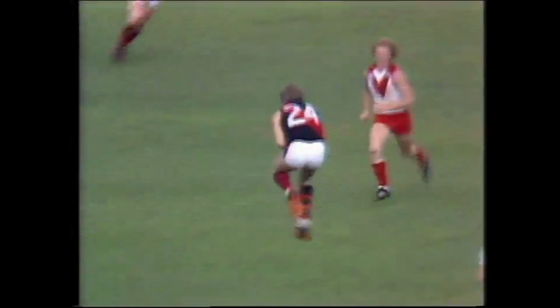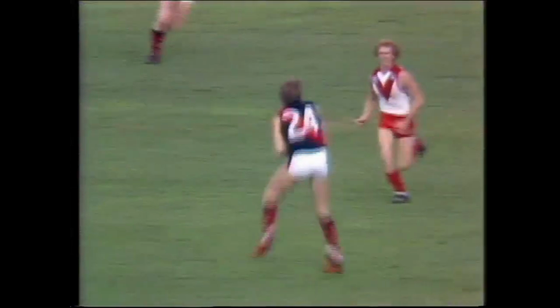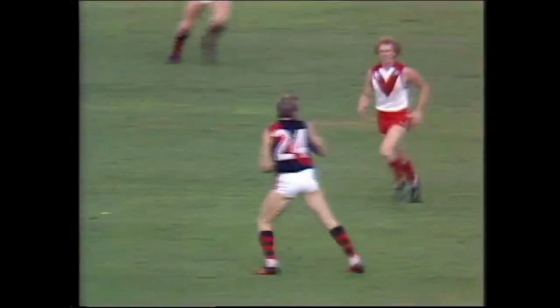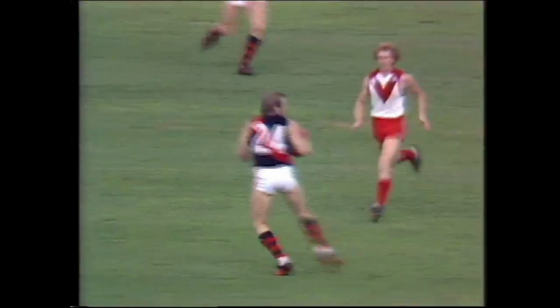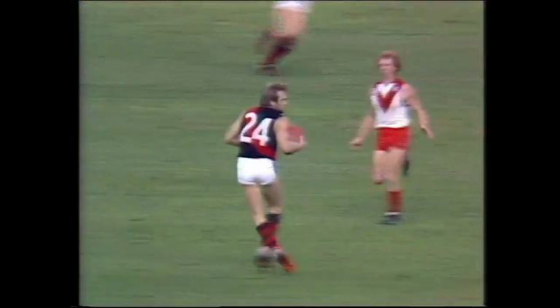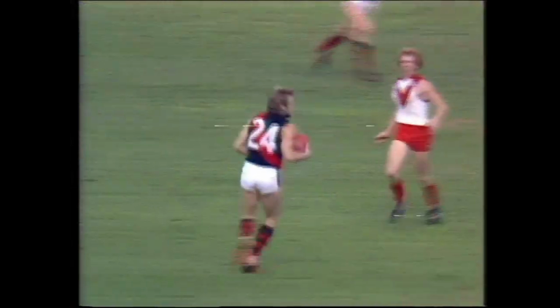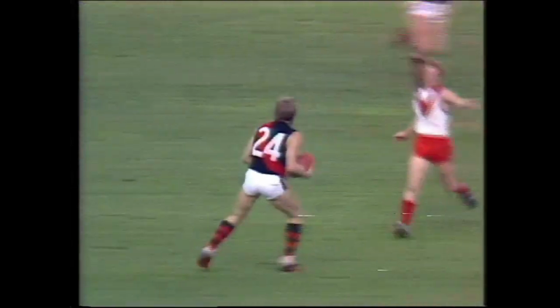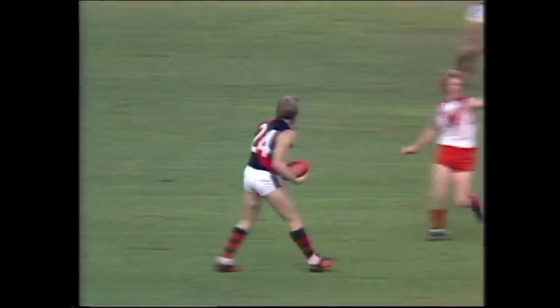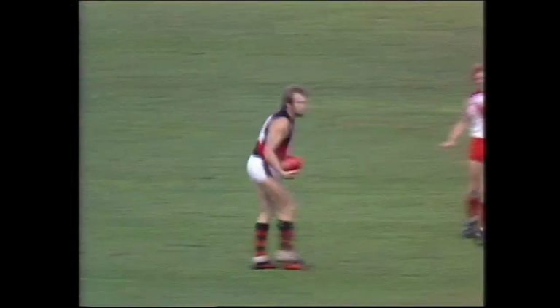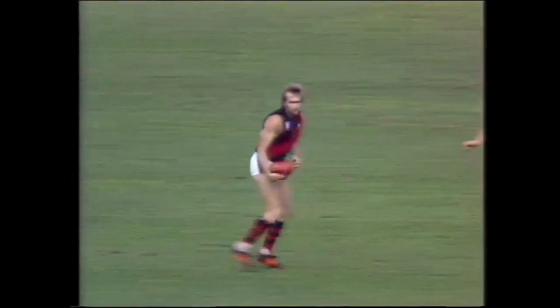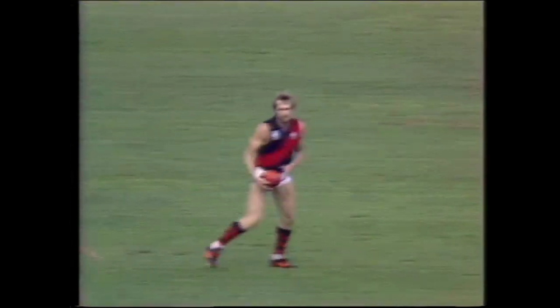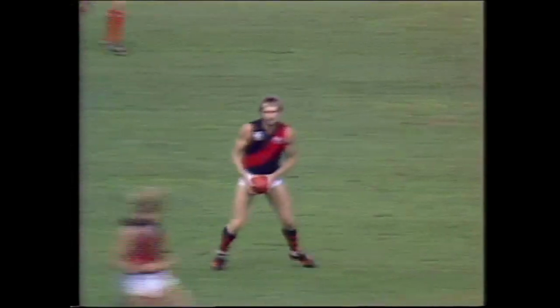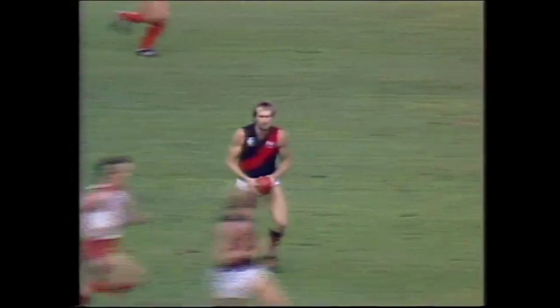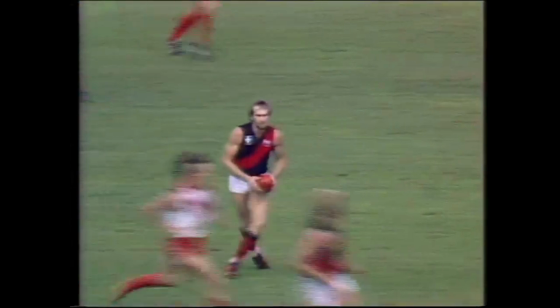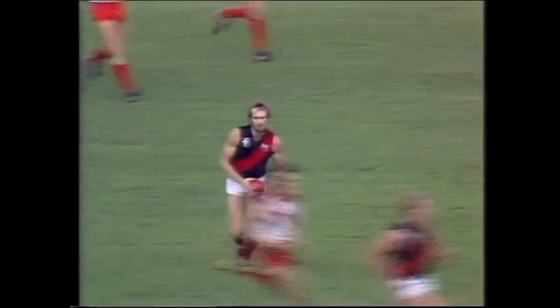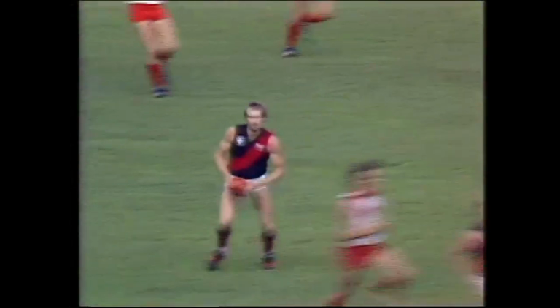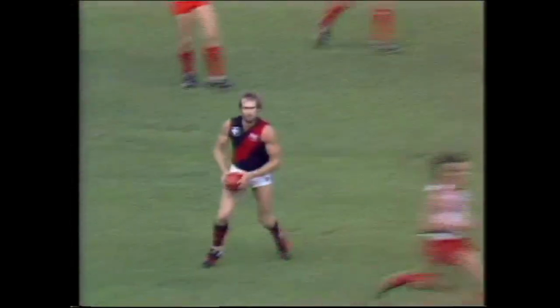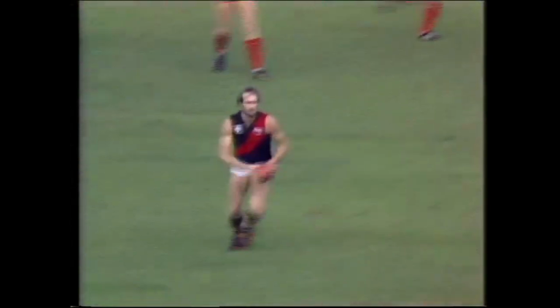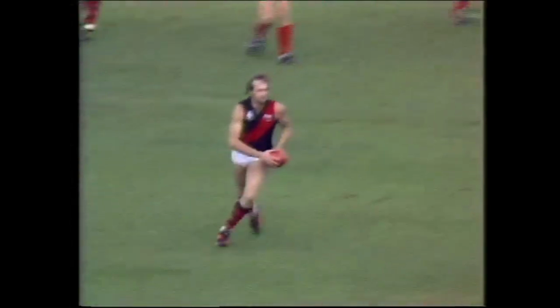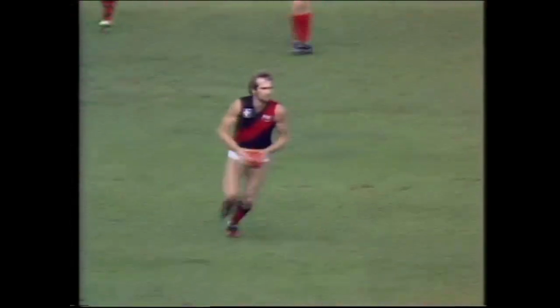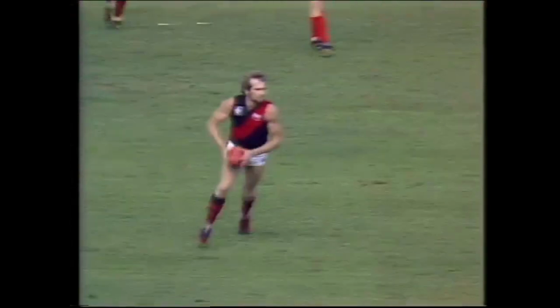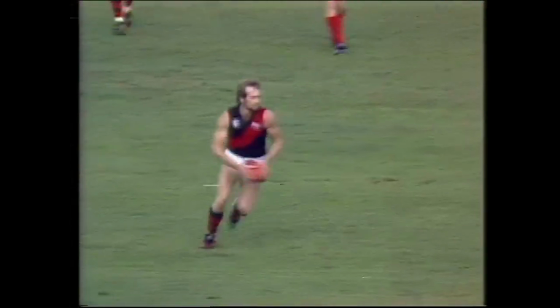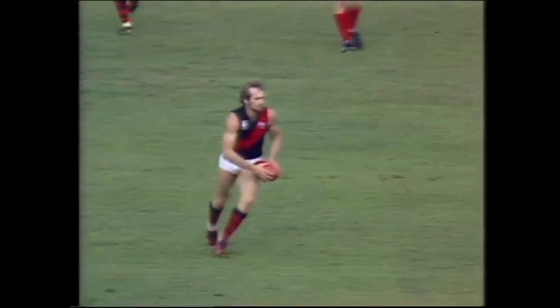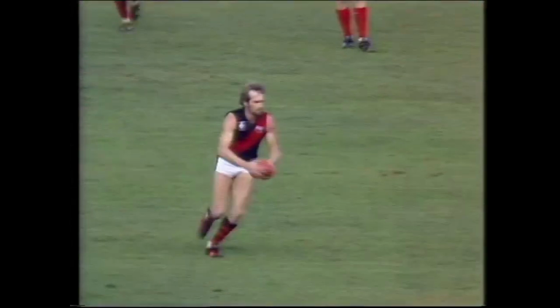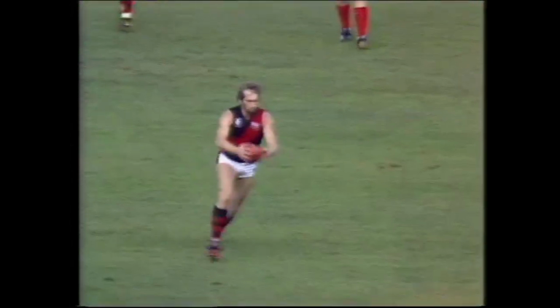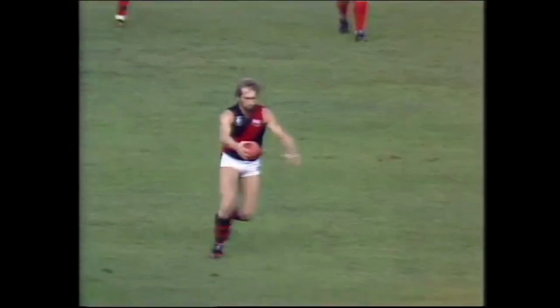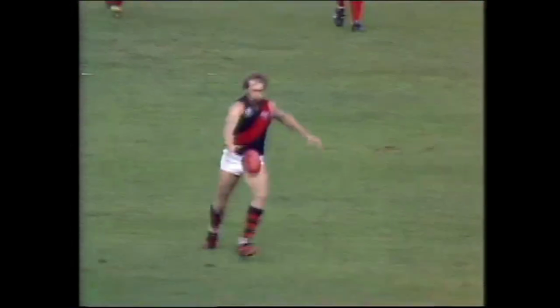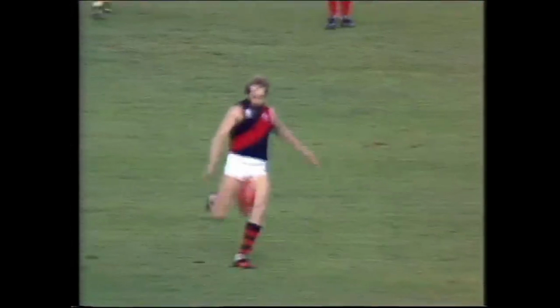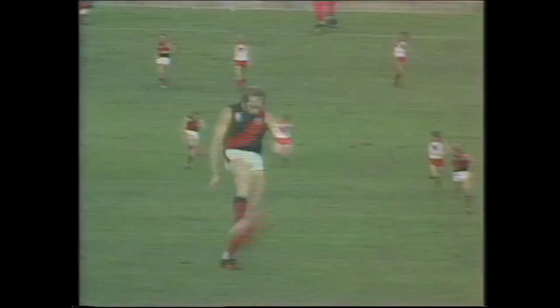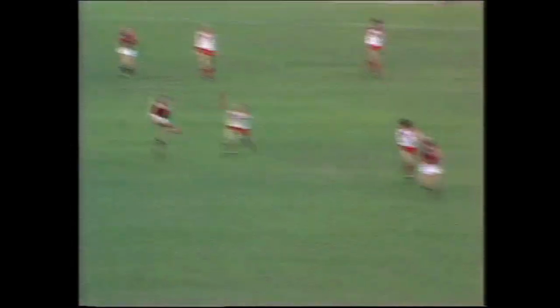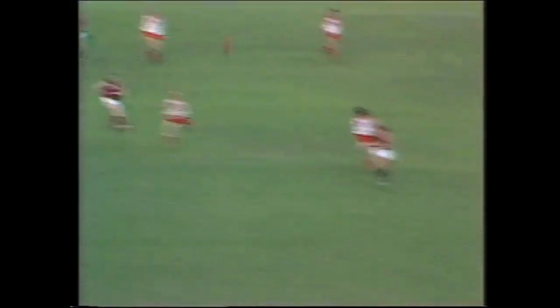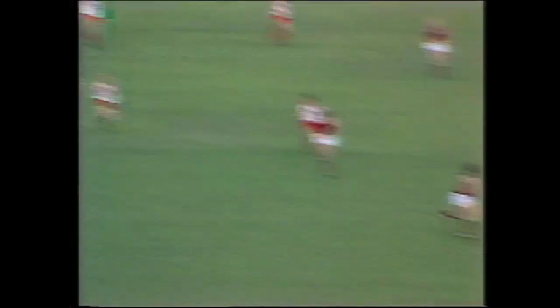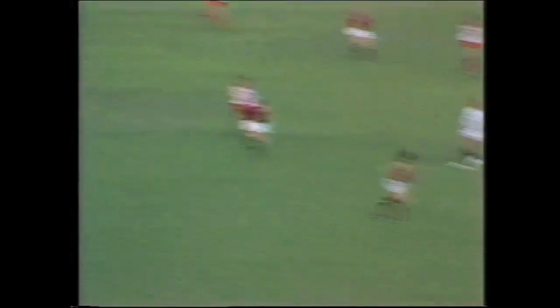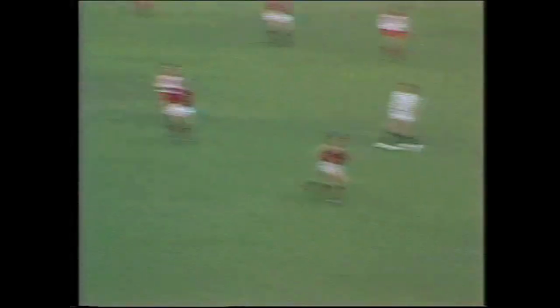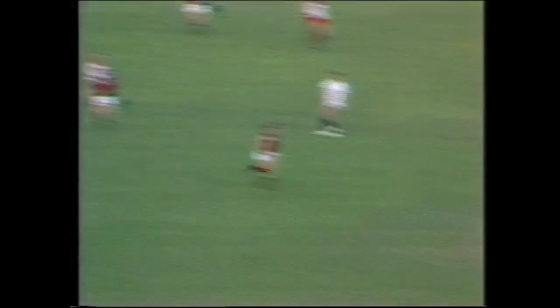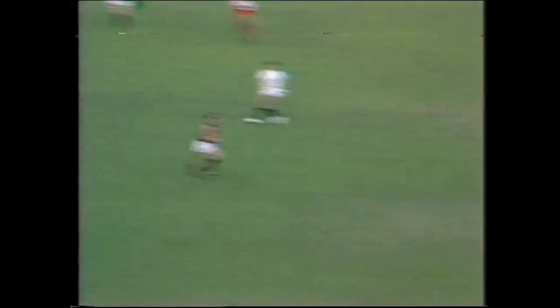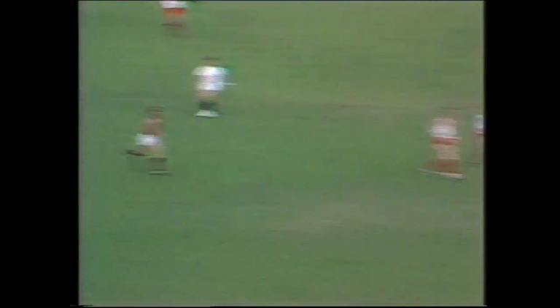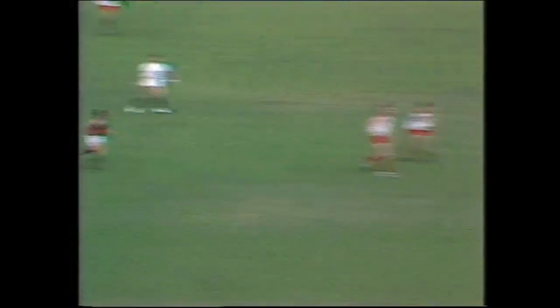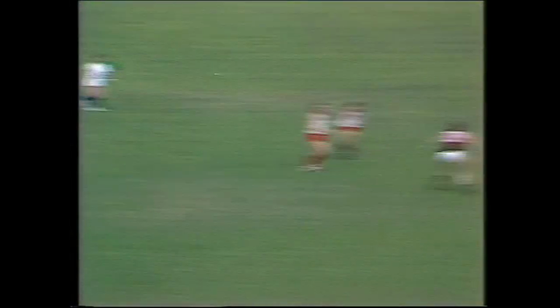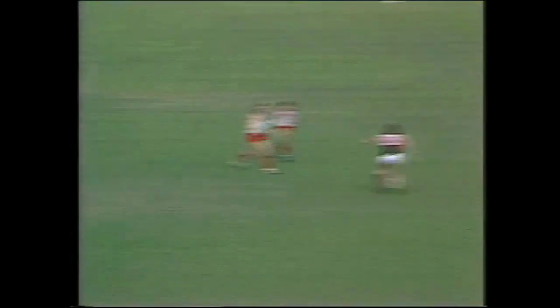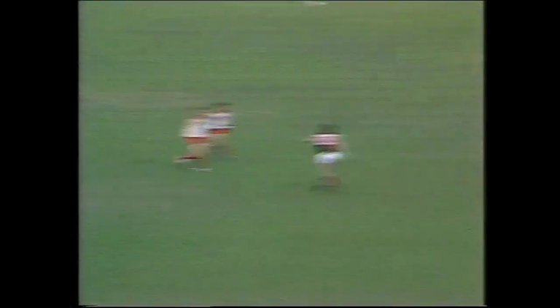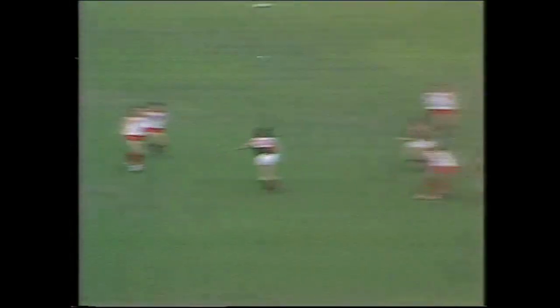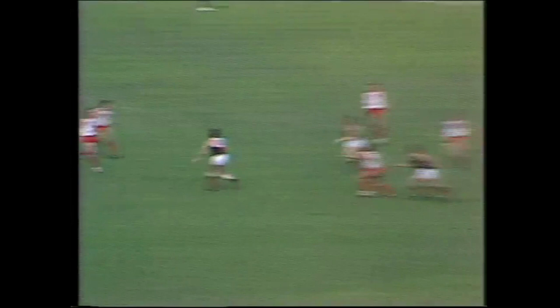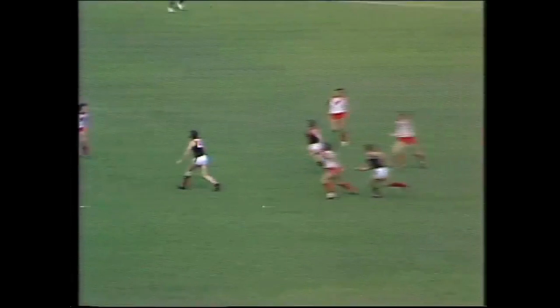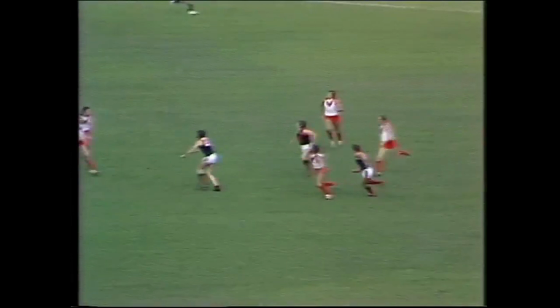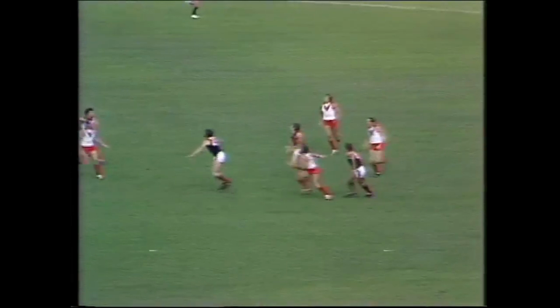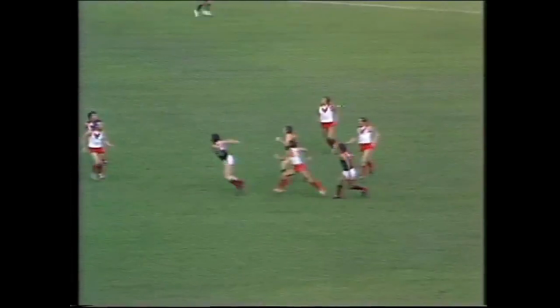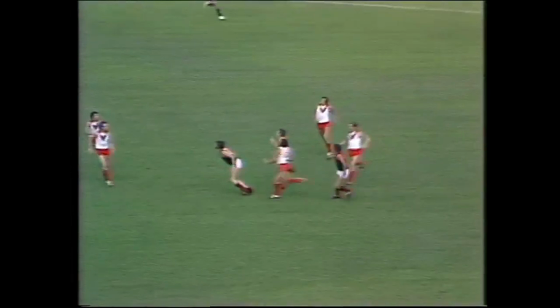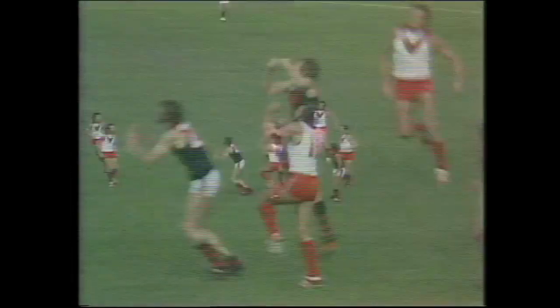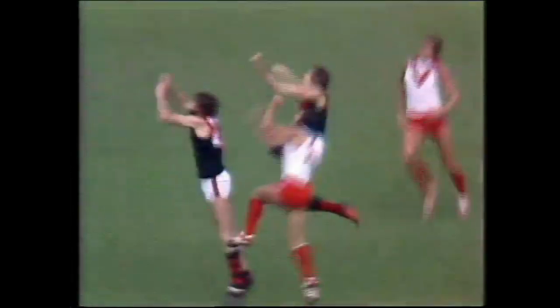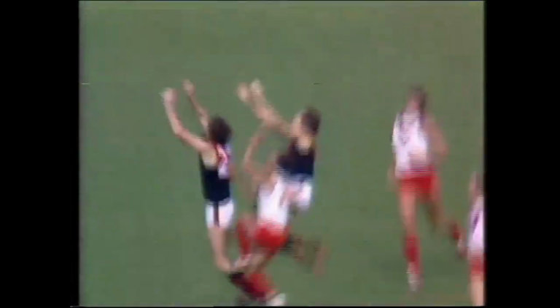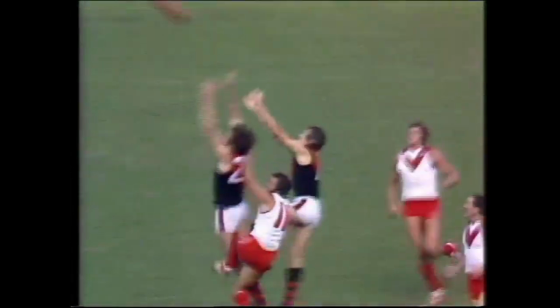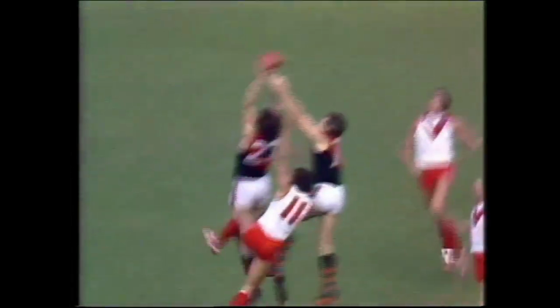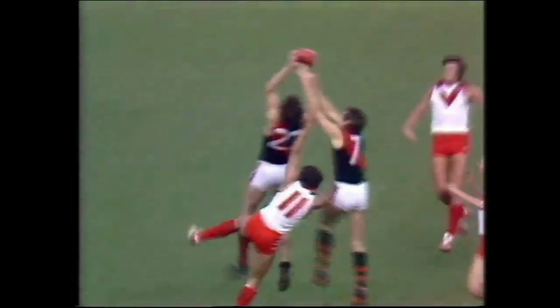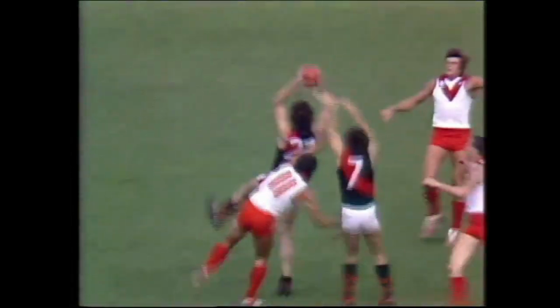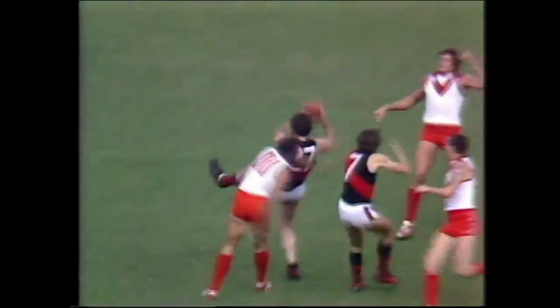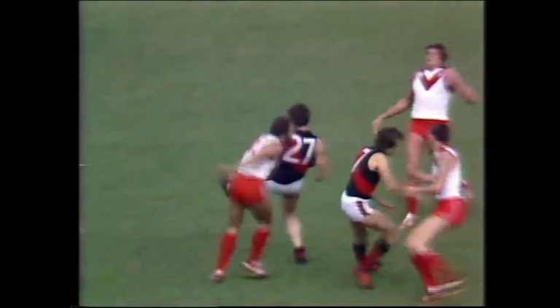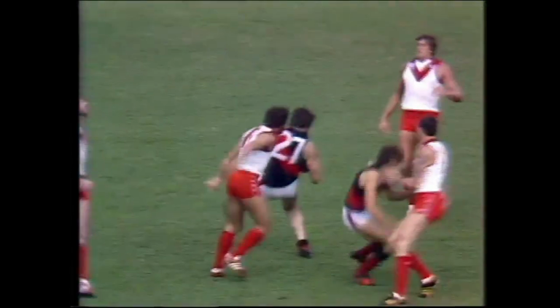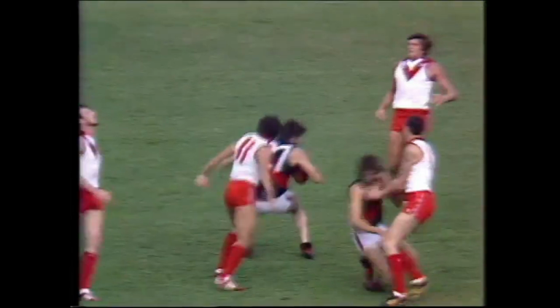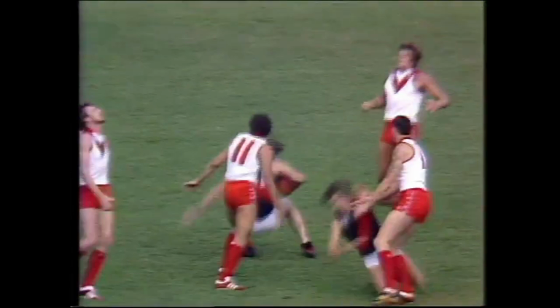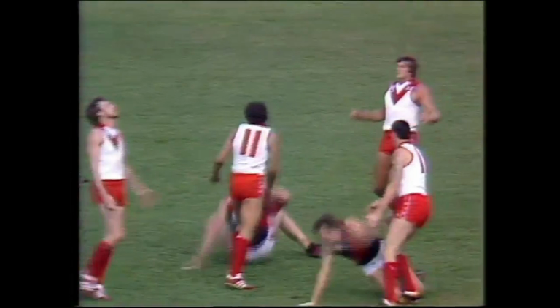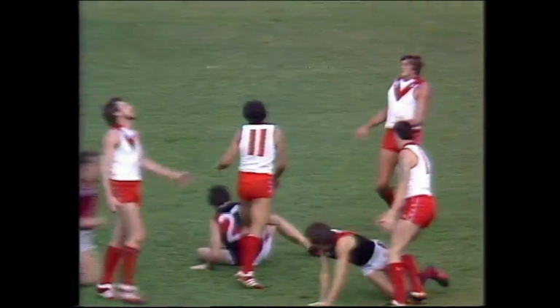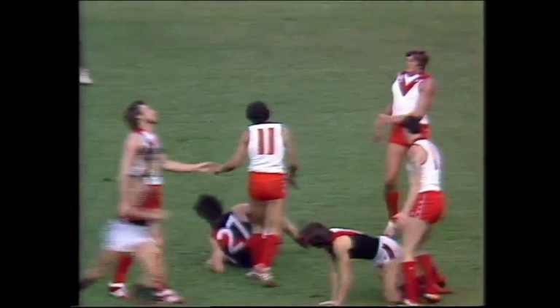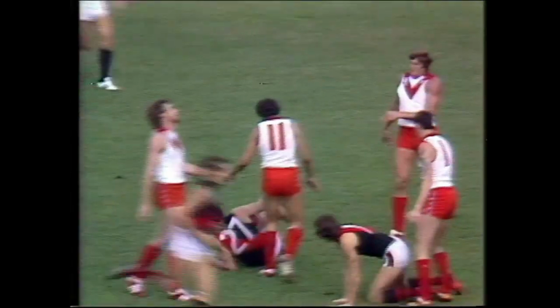Short towards Robins, who marks. Robins at centre half forward. Not a long kick, looks for Madden, gets the ball. High and he marks!